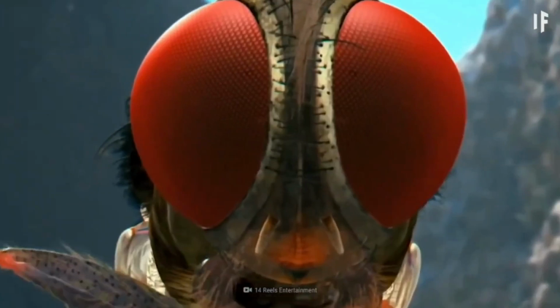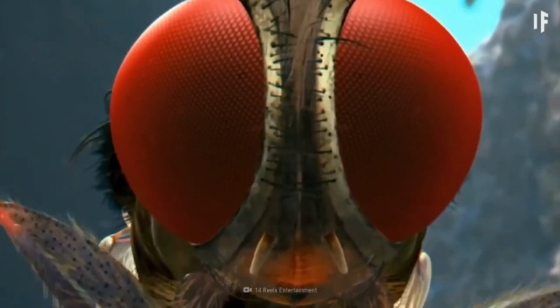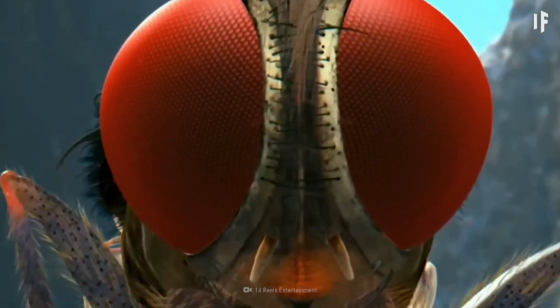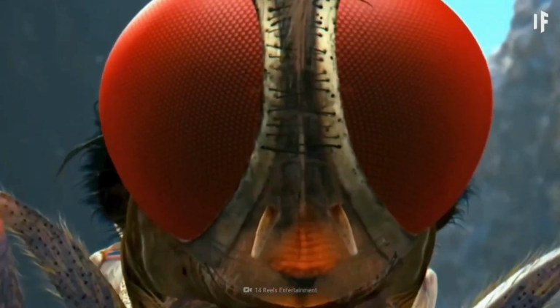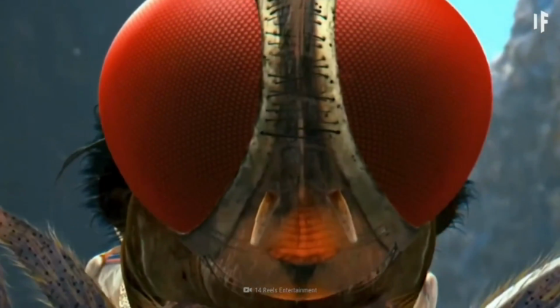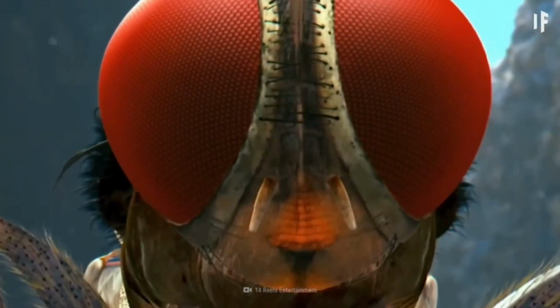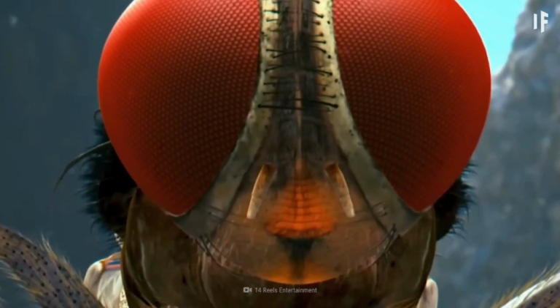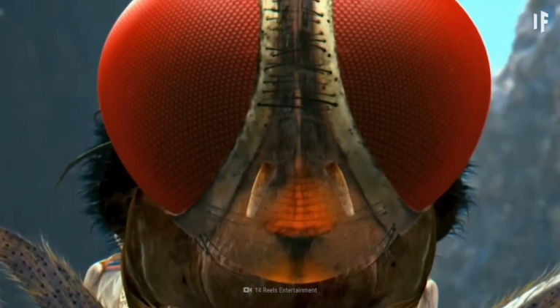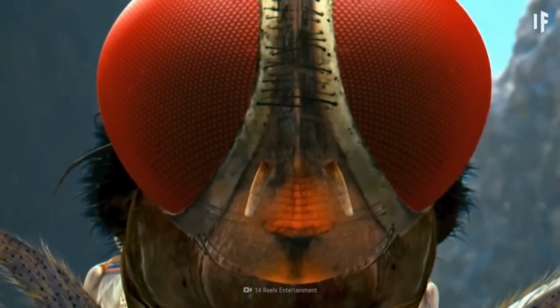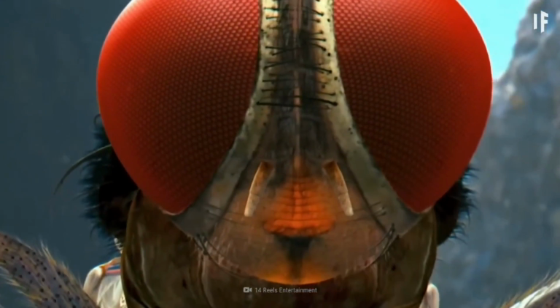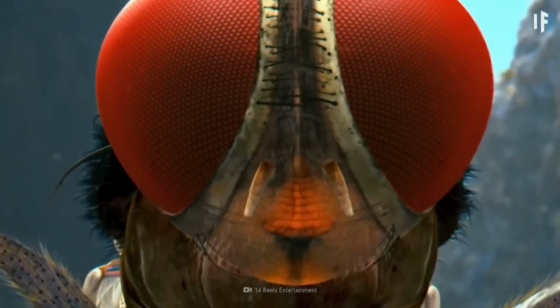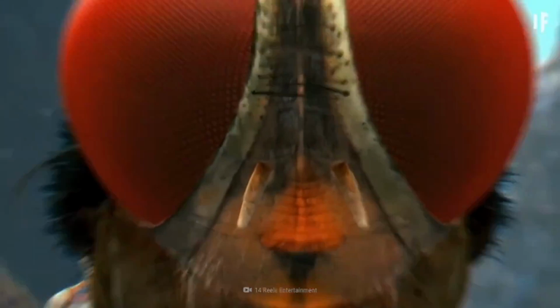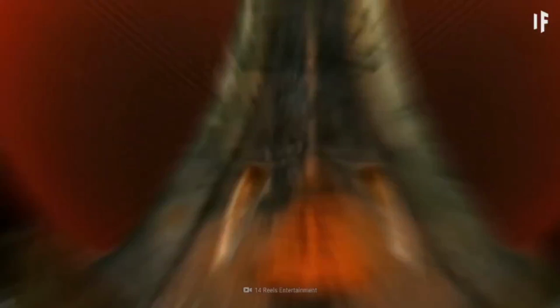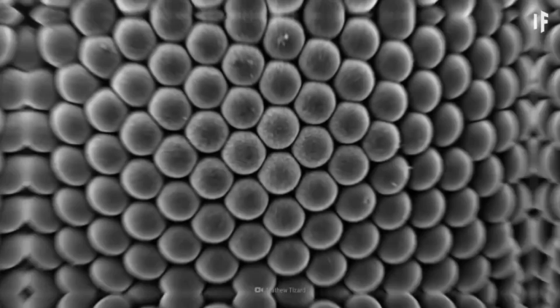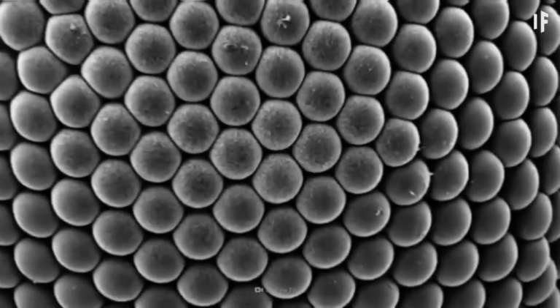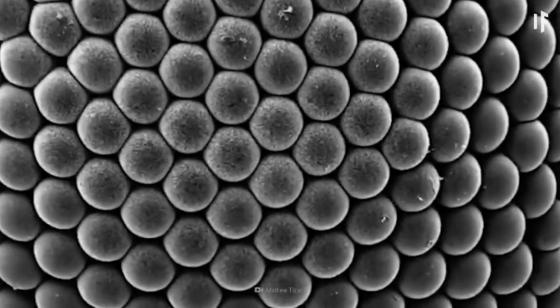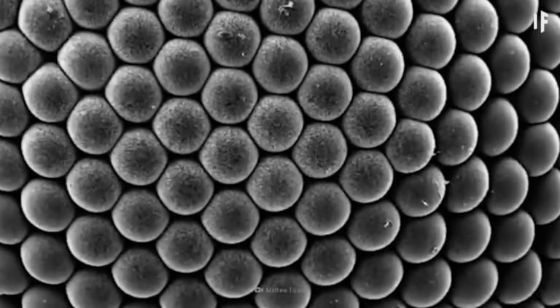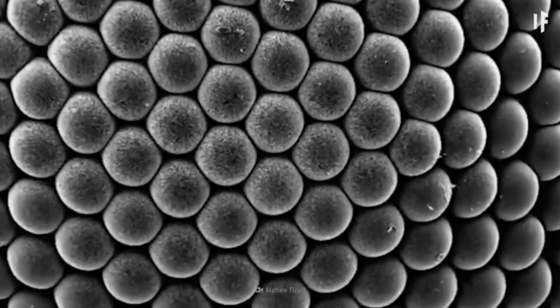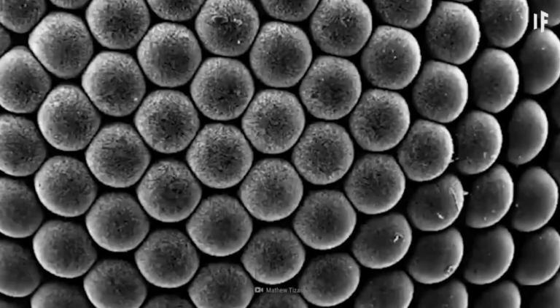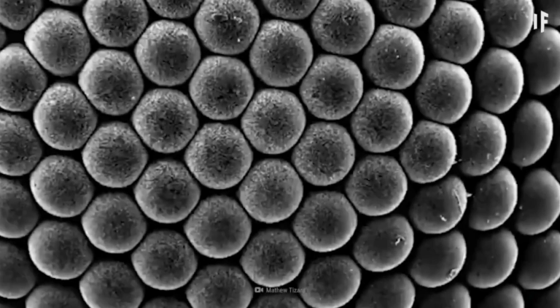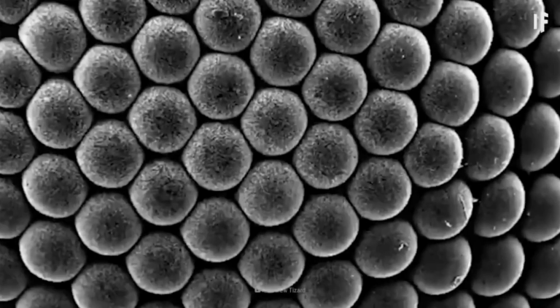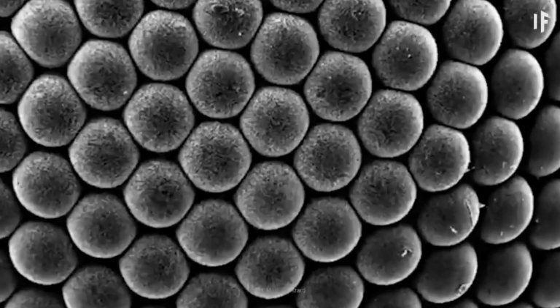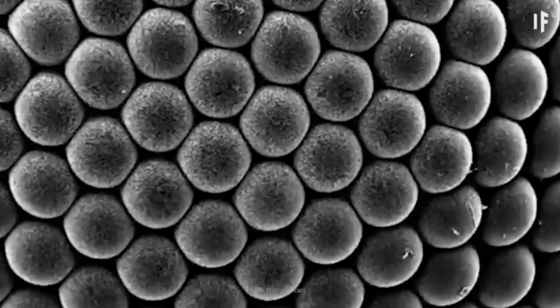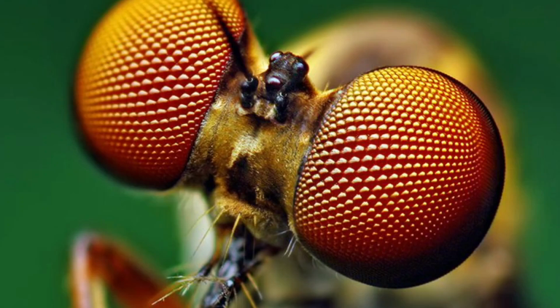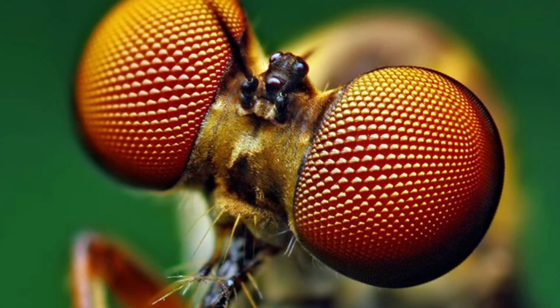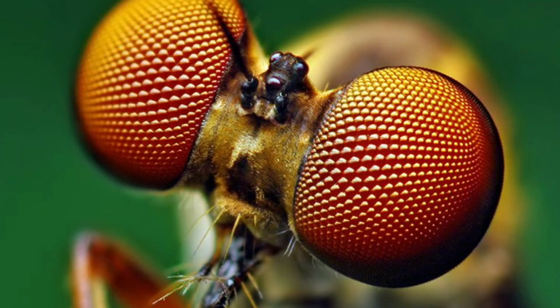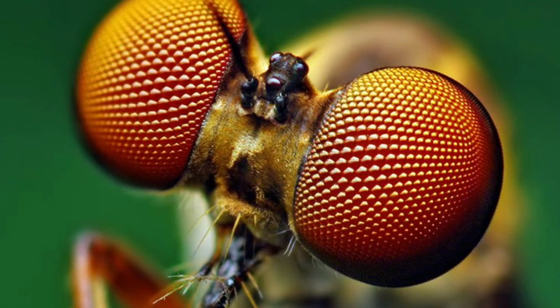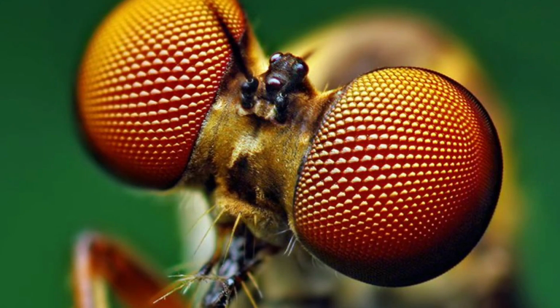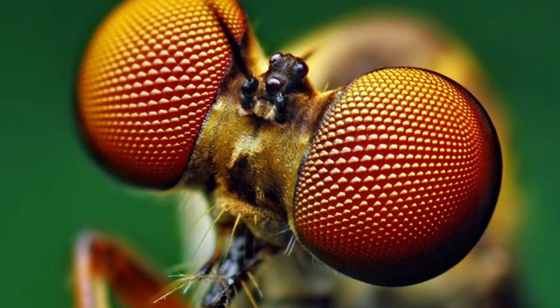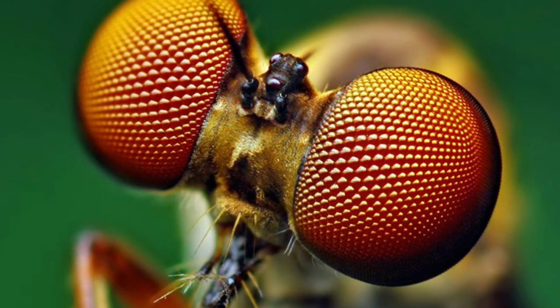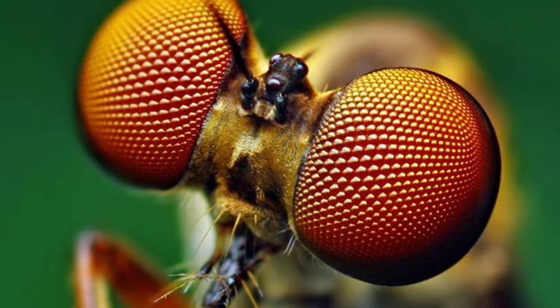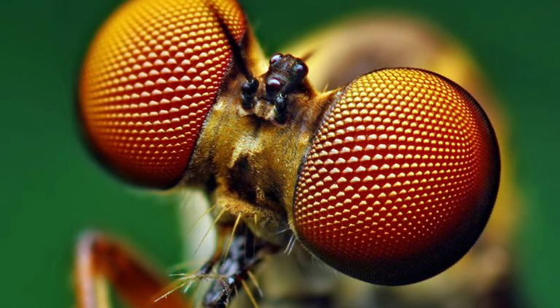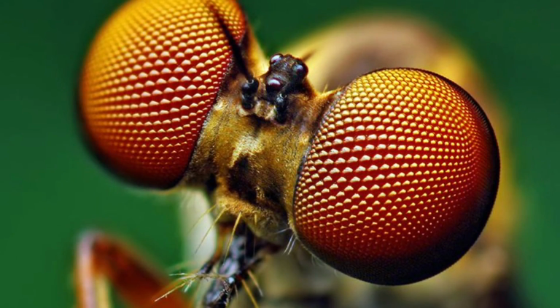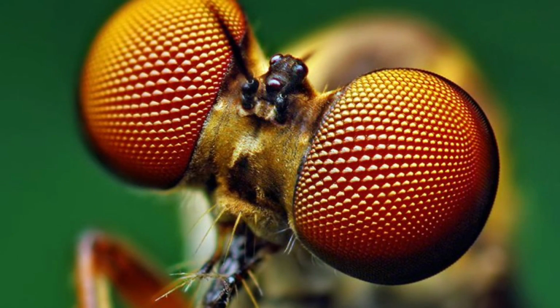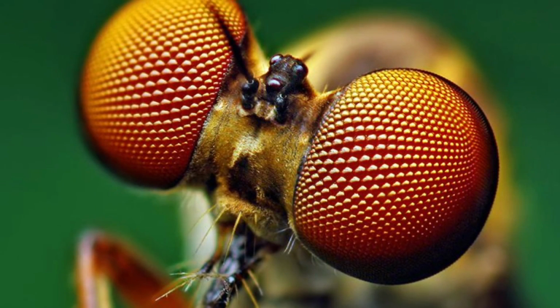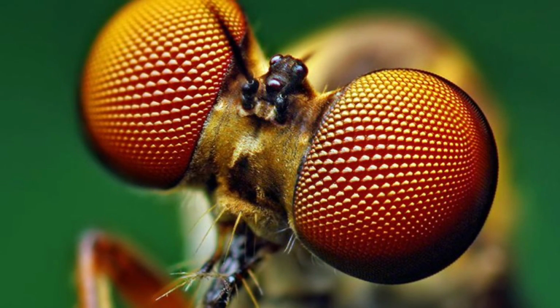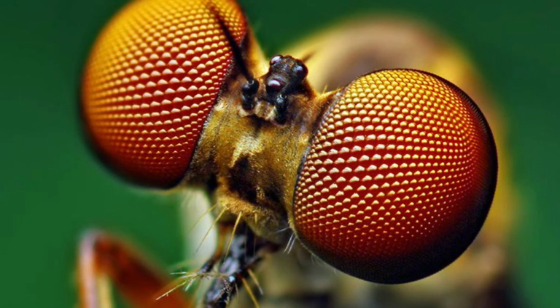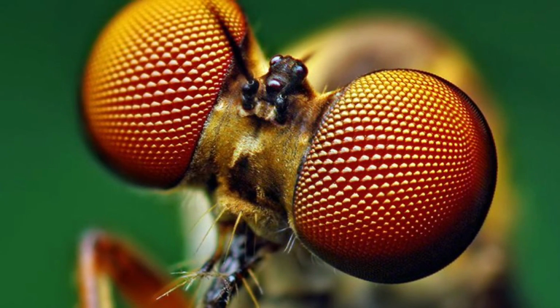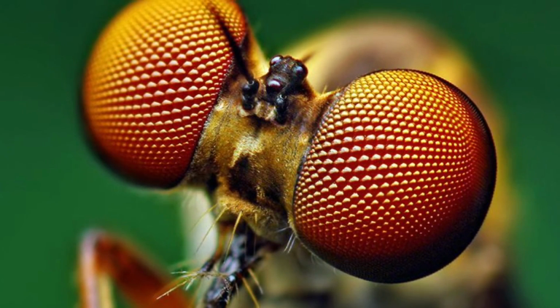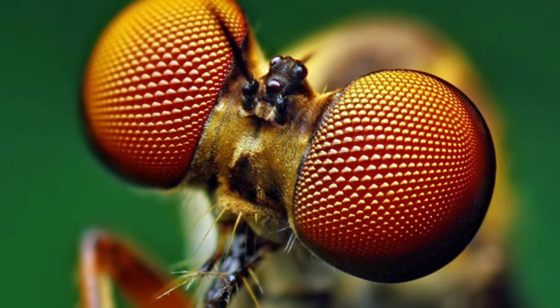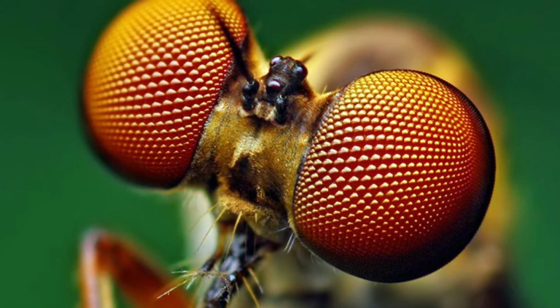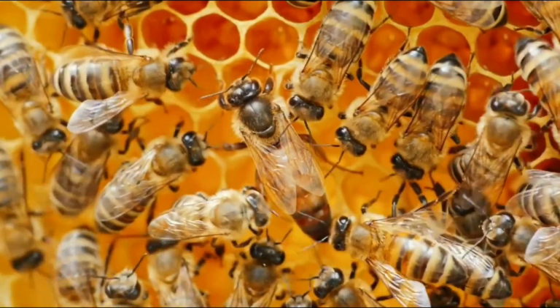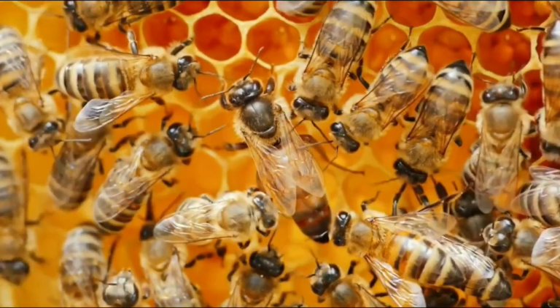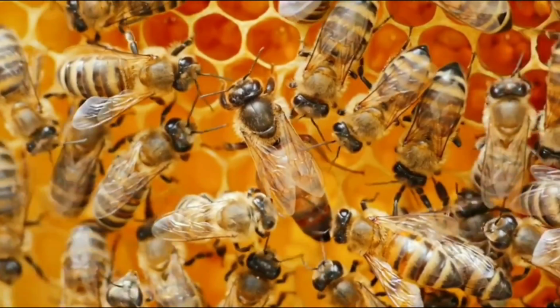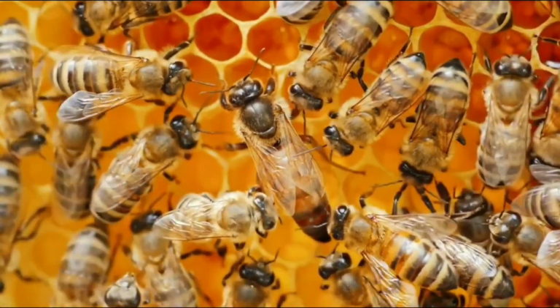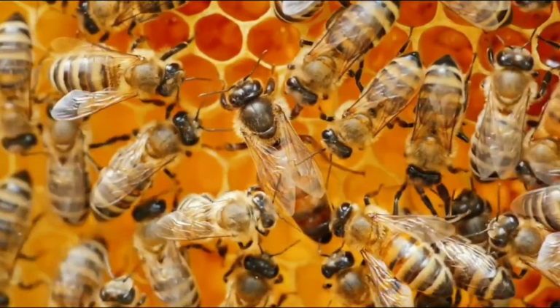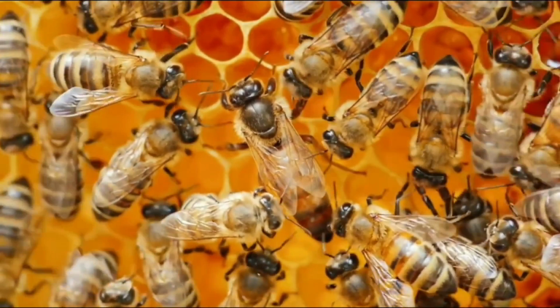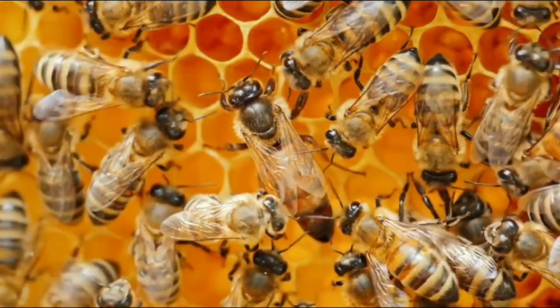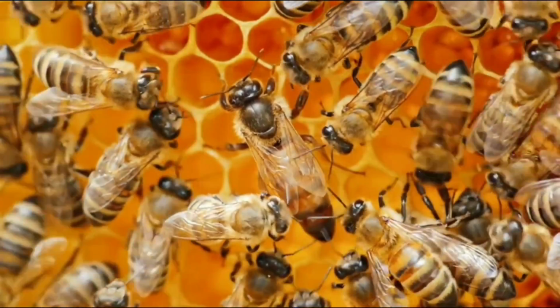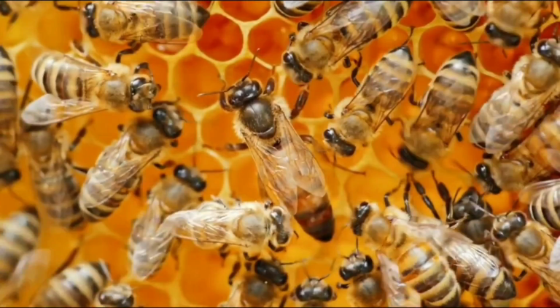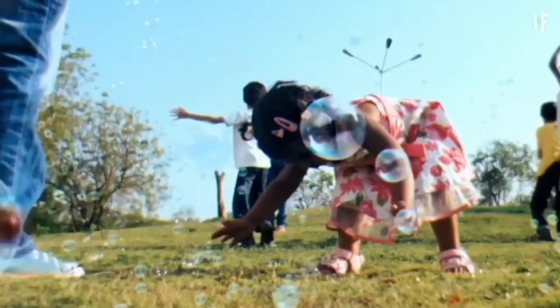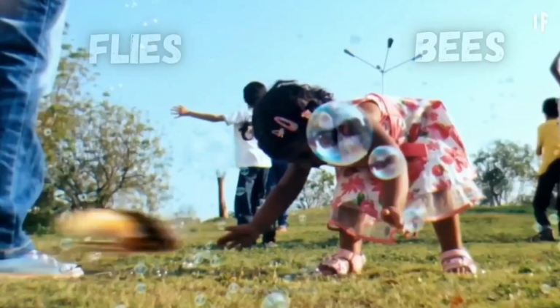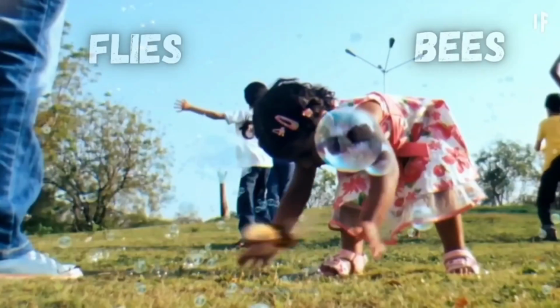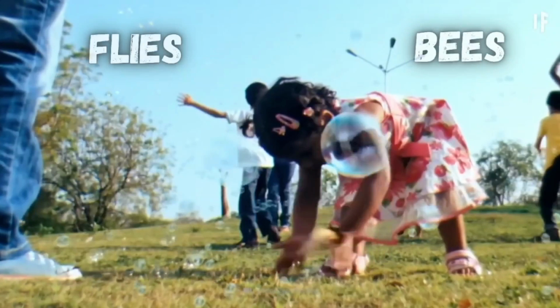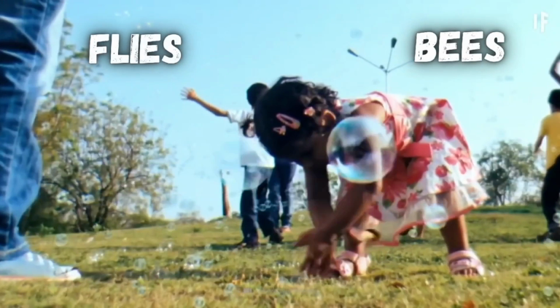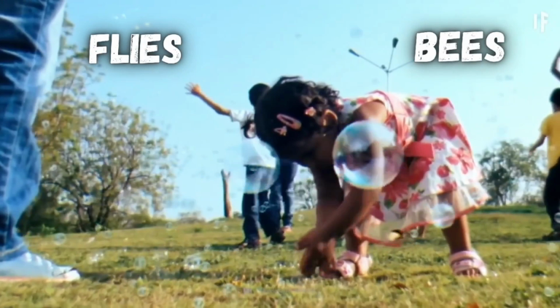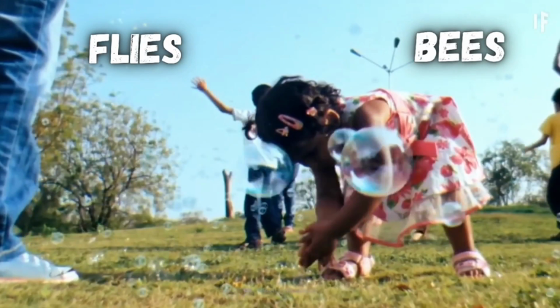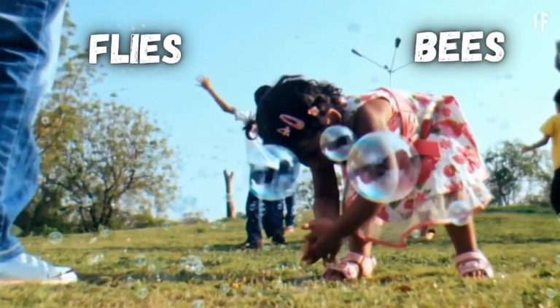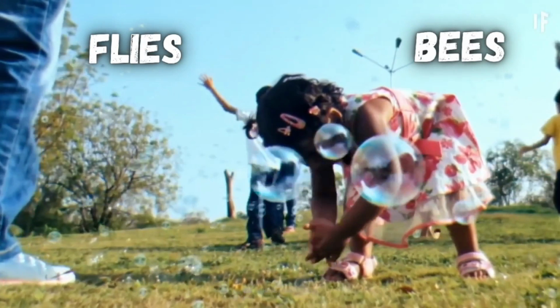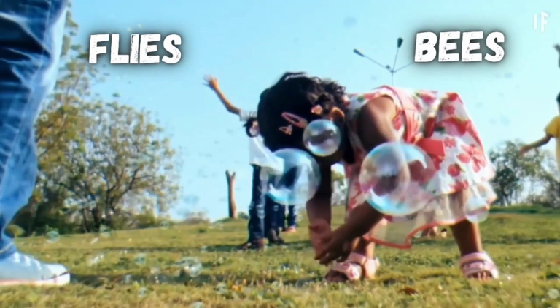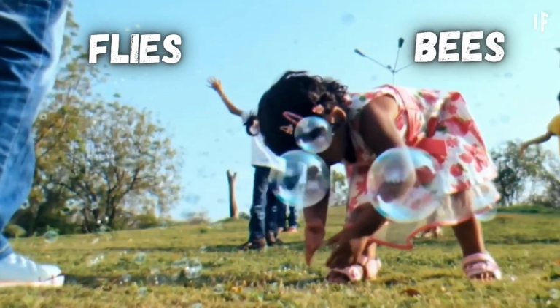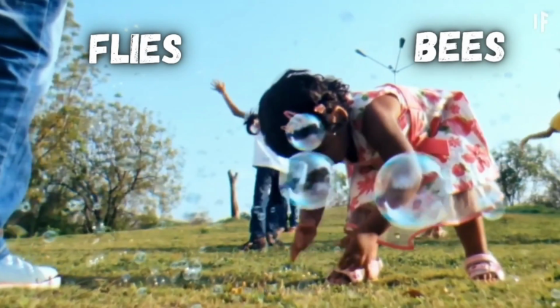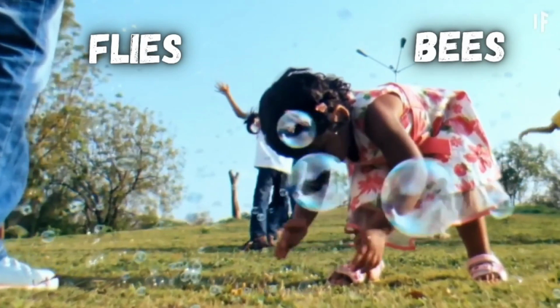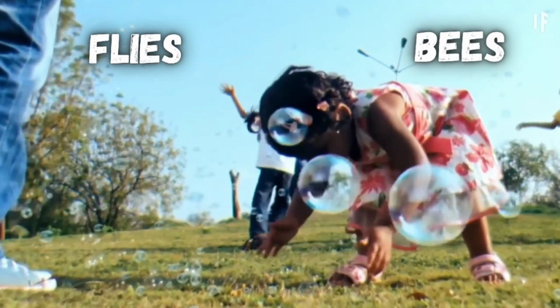What the heck does the world look like to a bug? Their eyes are just so different from ours. I'll break this down for both flies and bees.